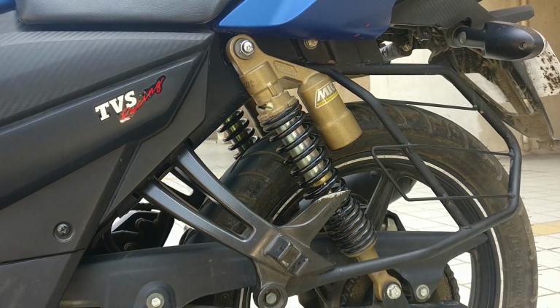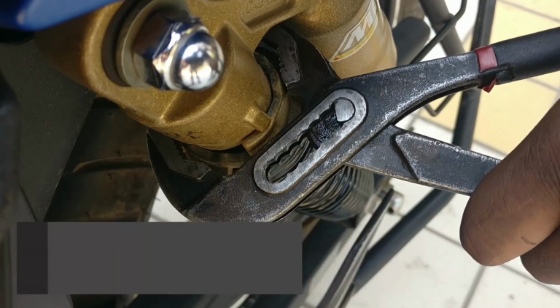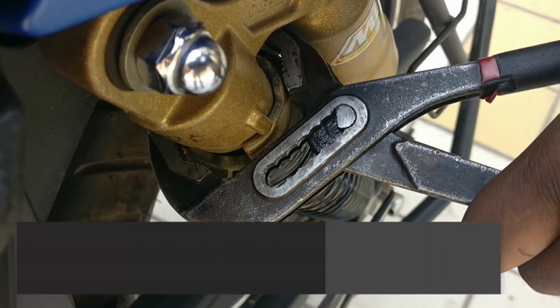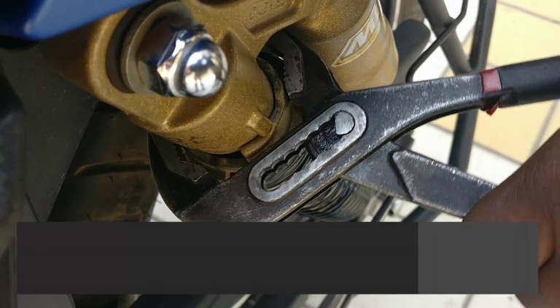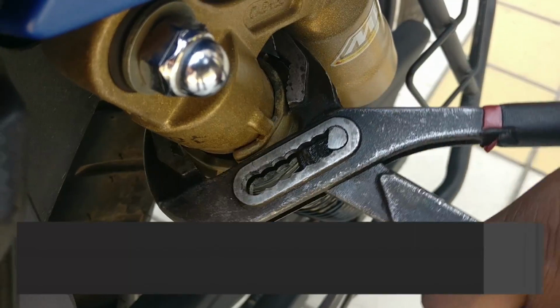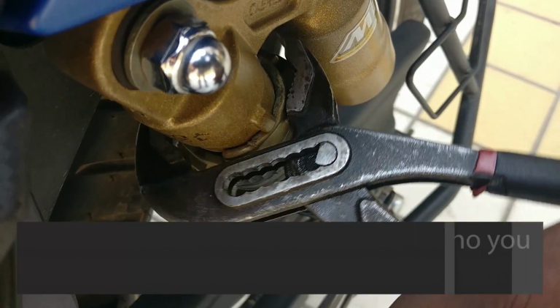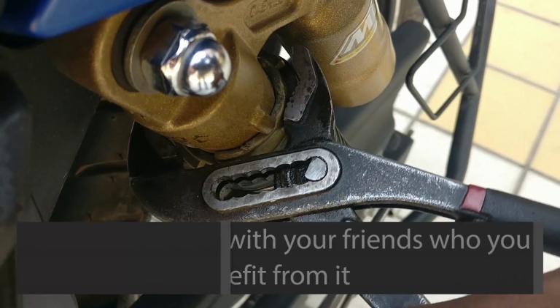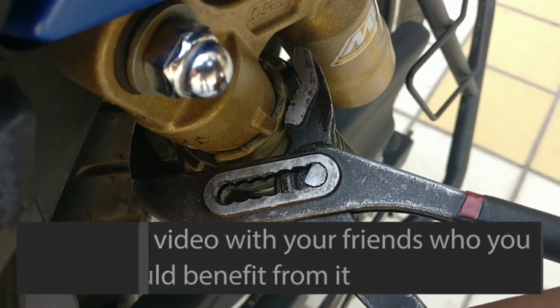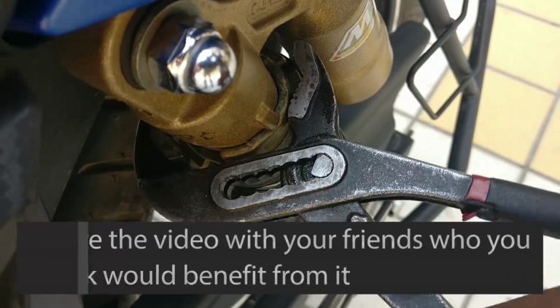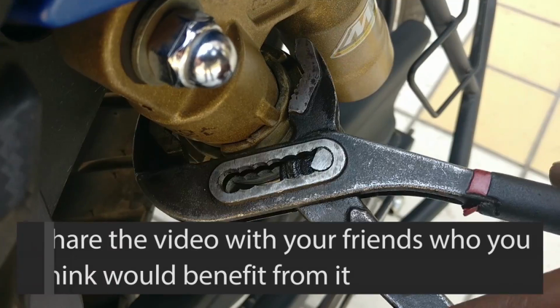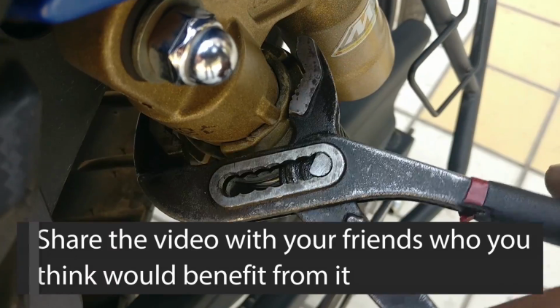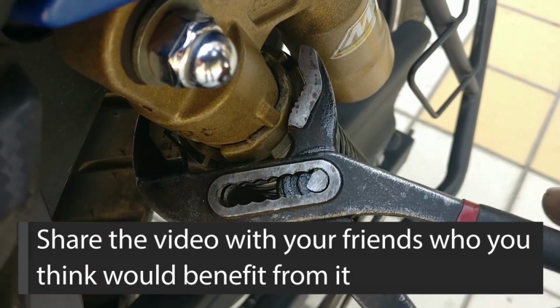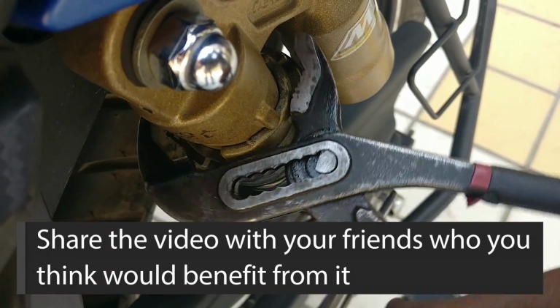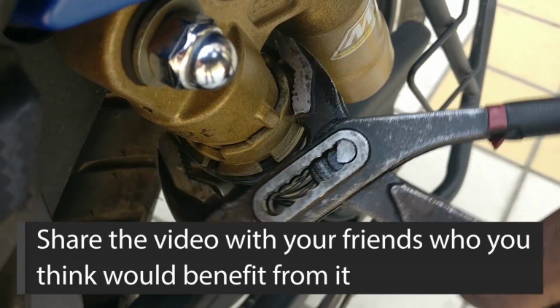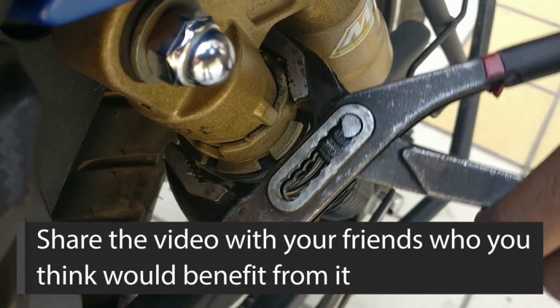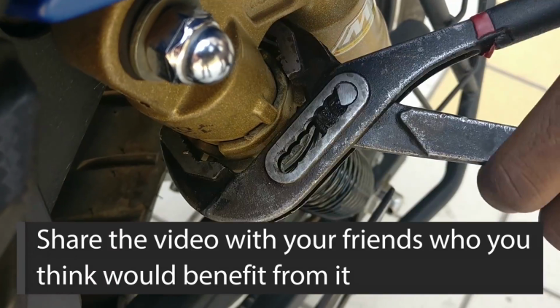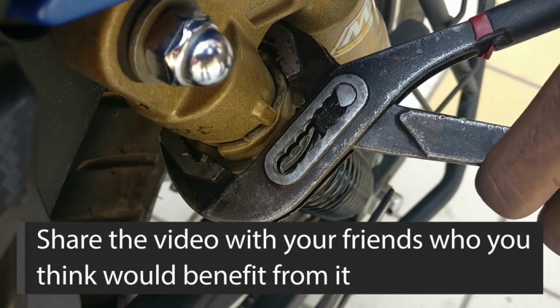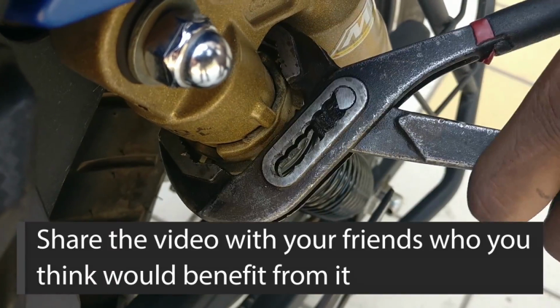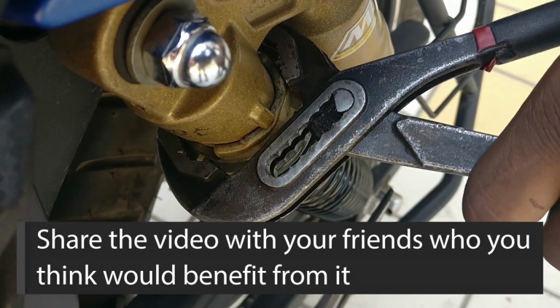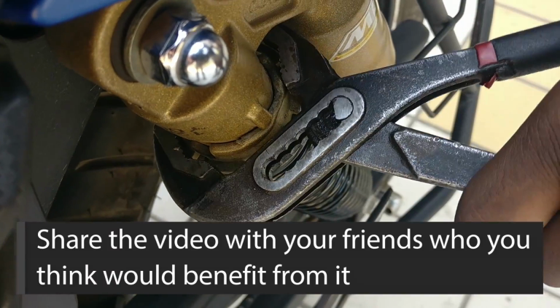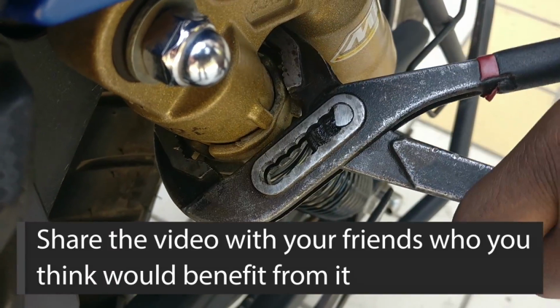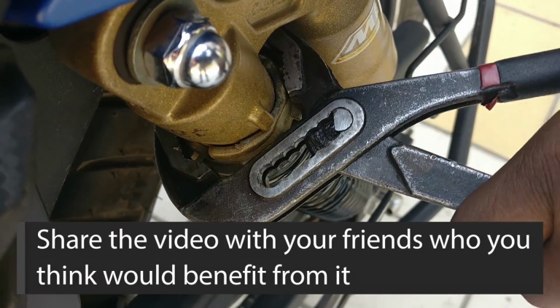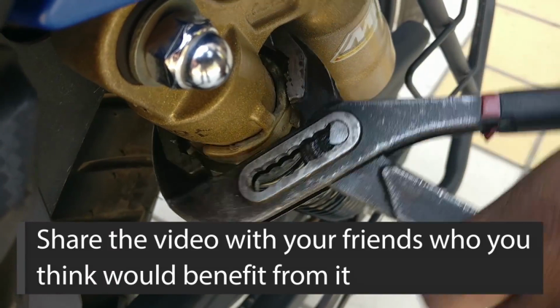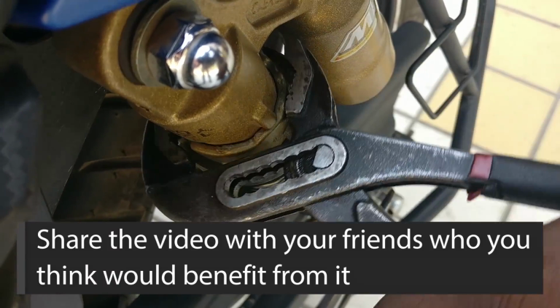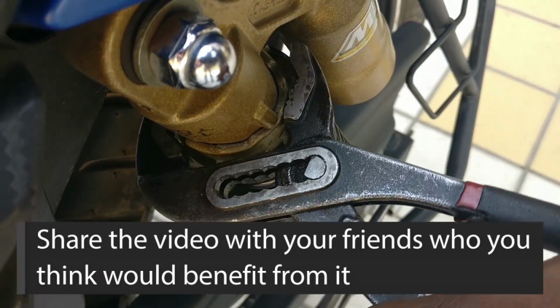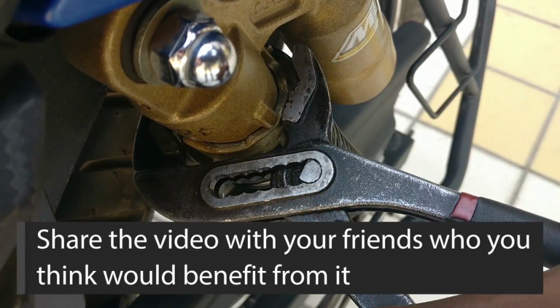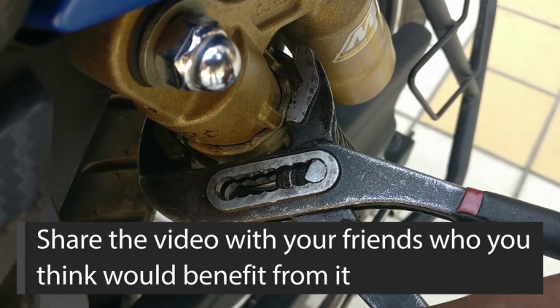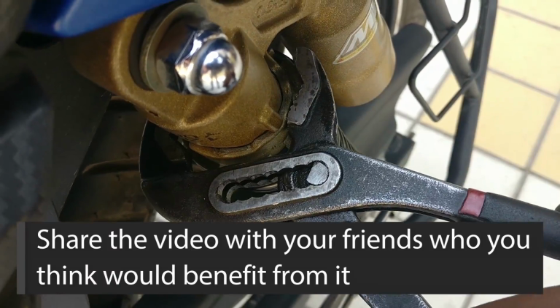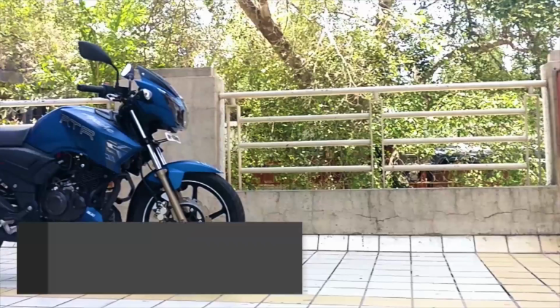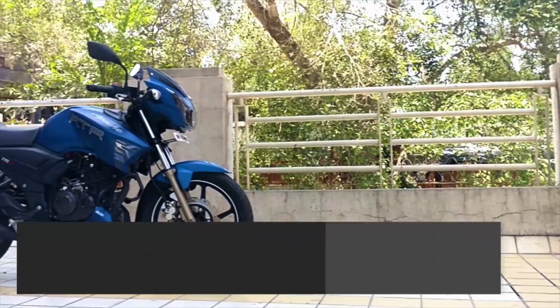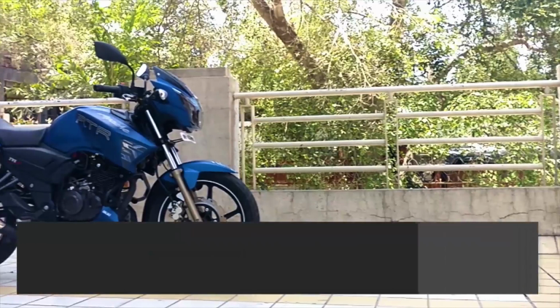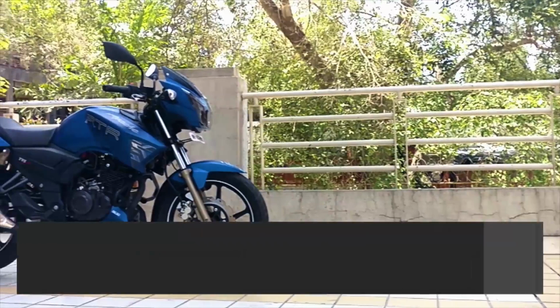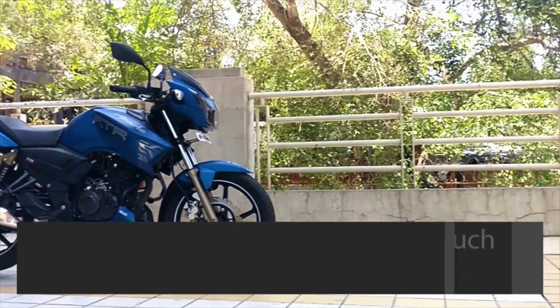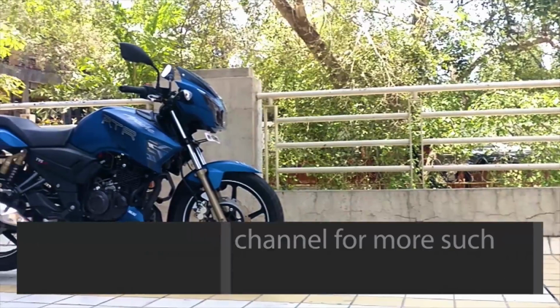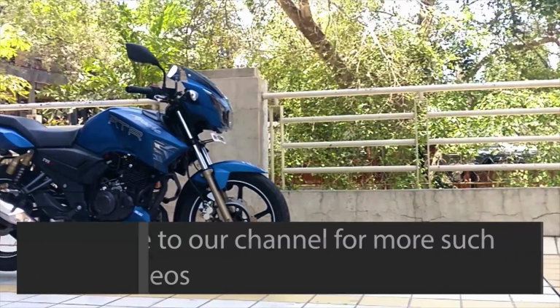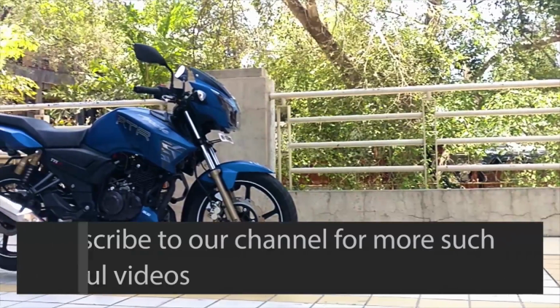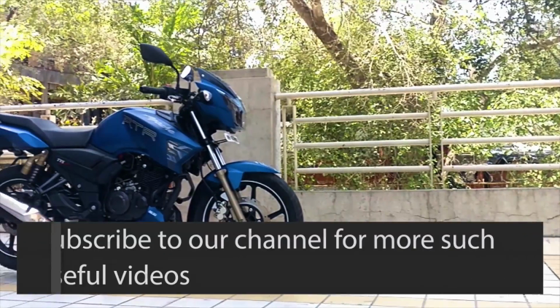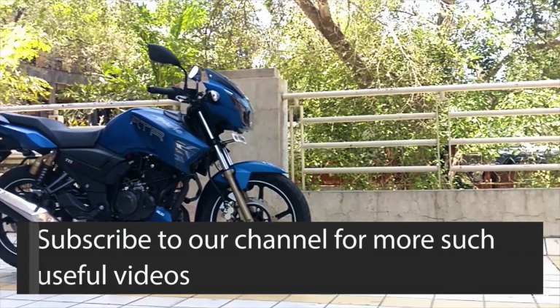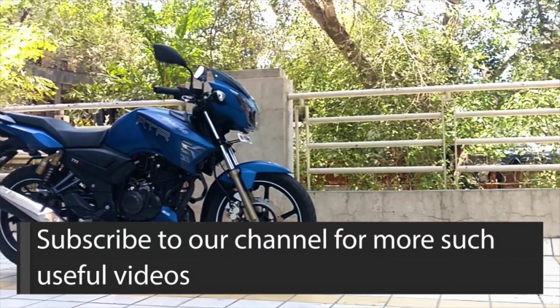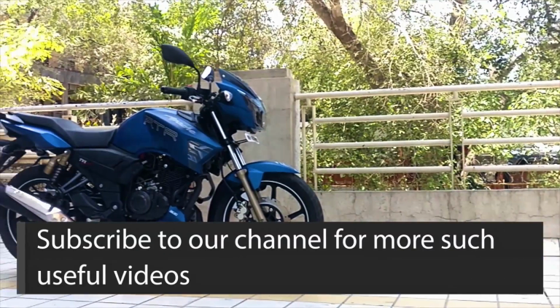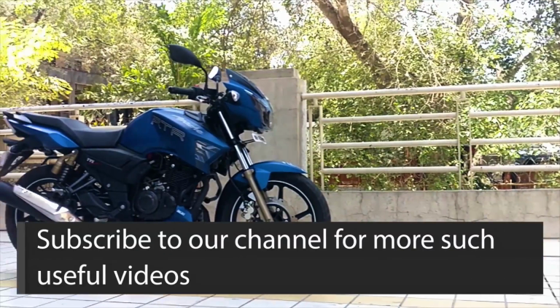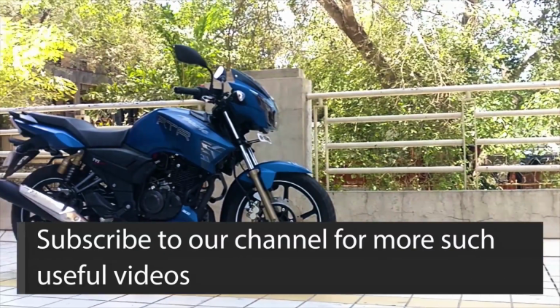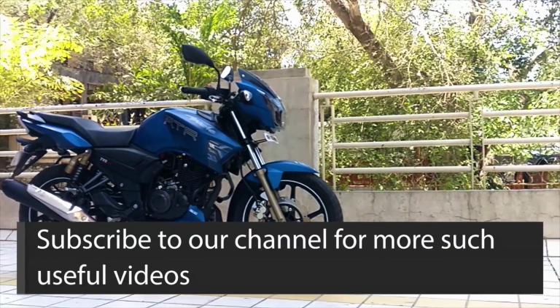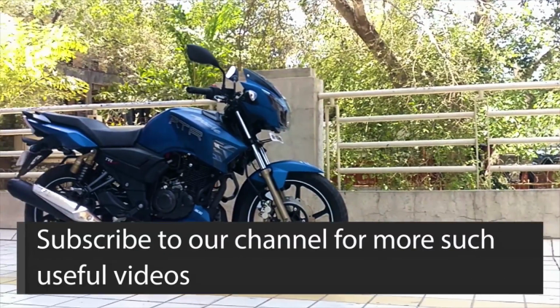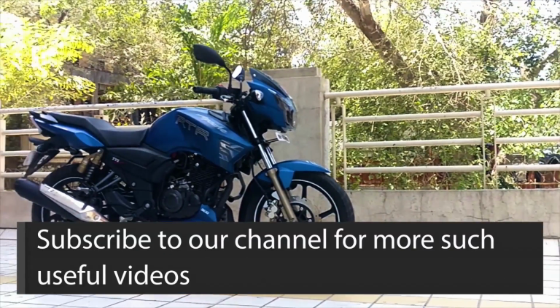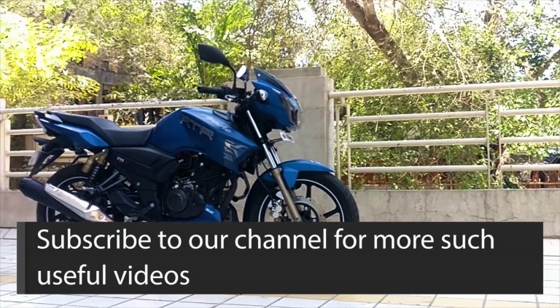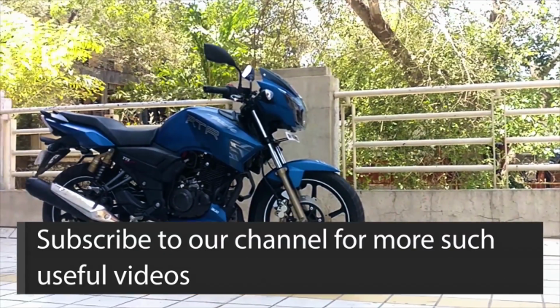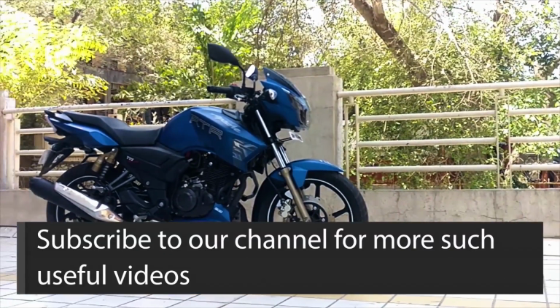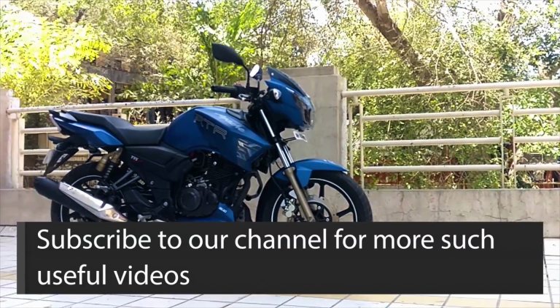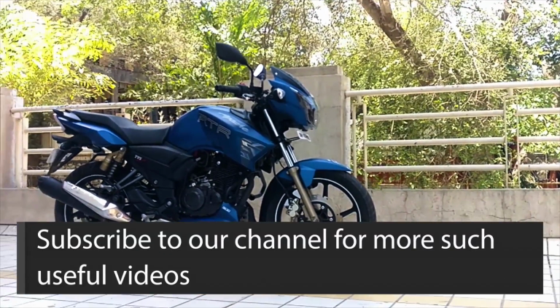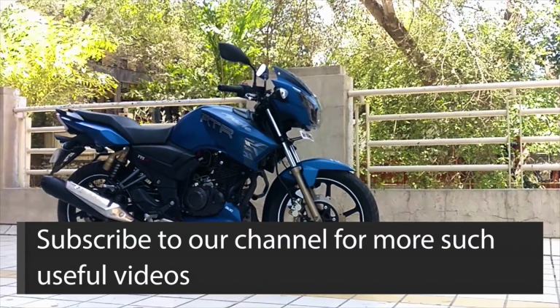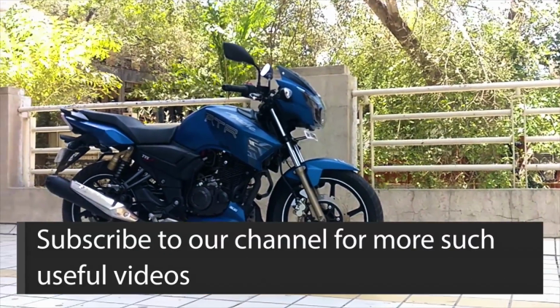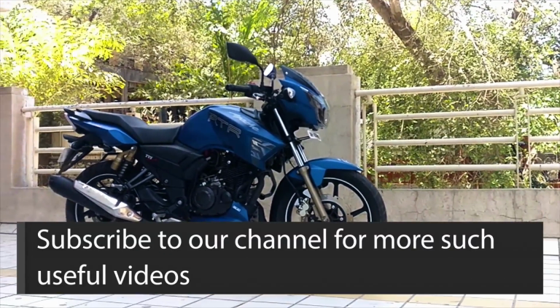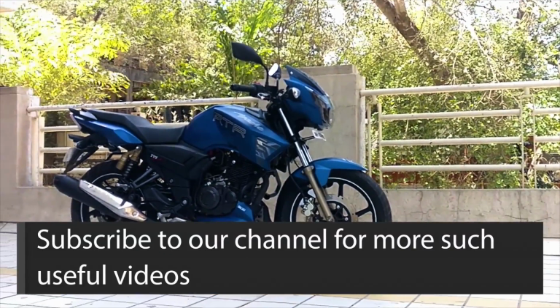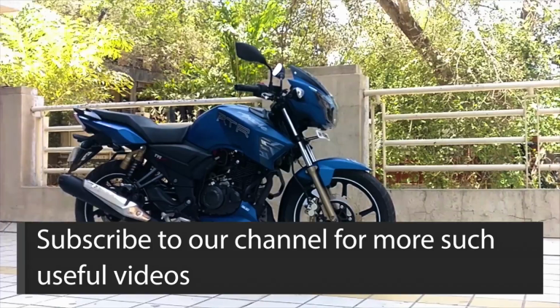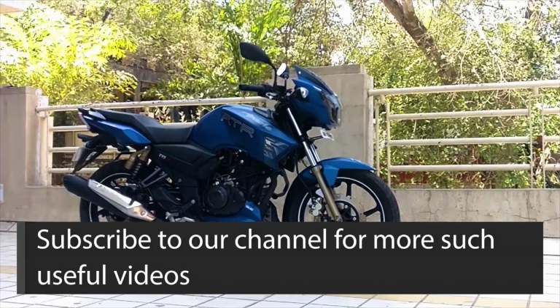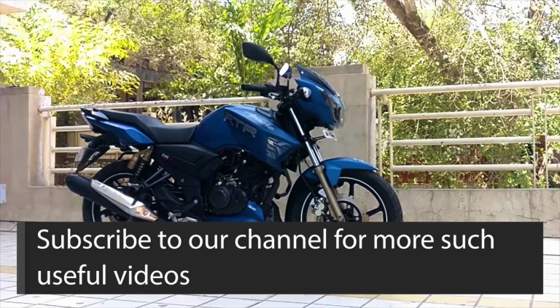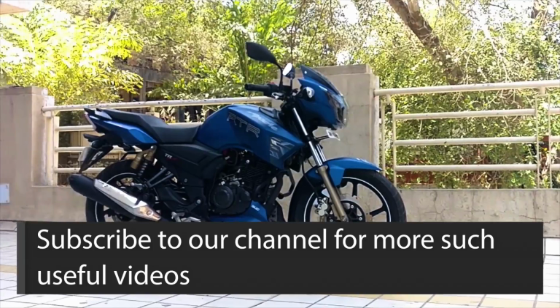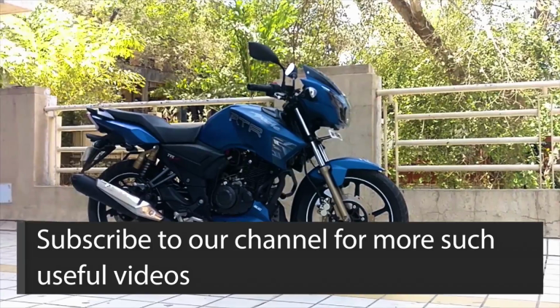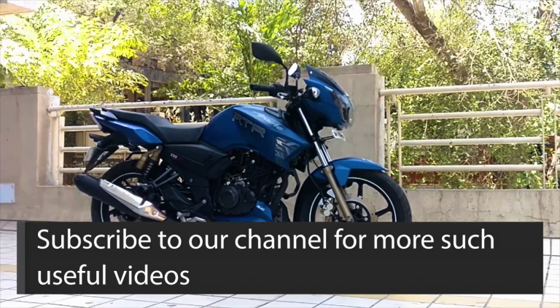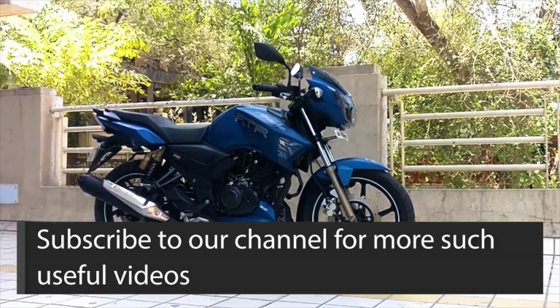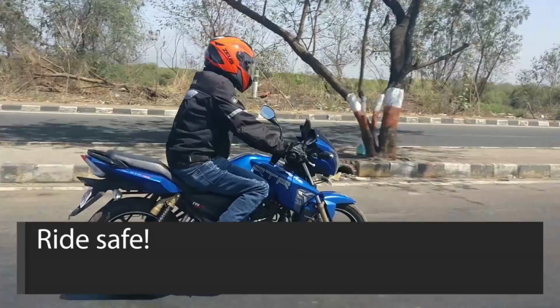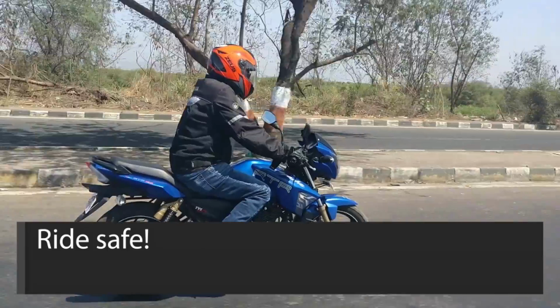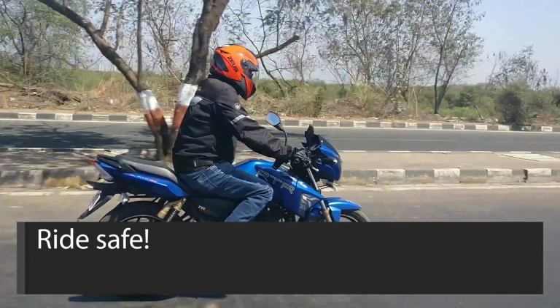Share the video with your friends who you think would benefit from it. Do check the DIY section on our blog for more such useful videos. Ride safe!